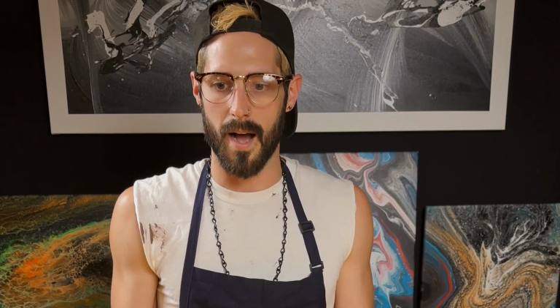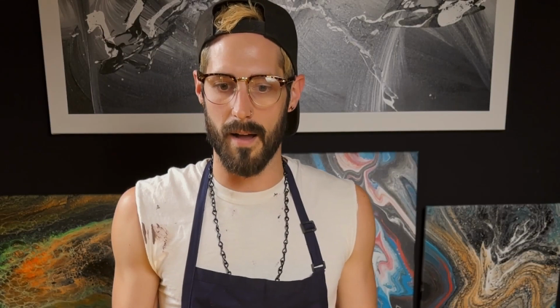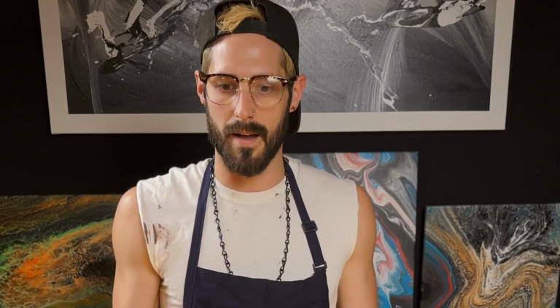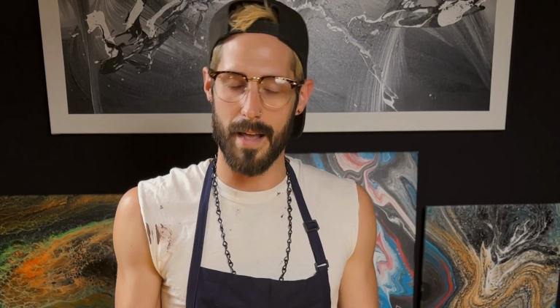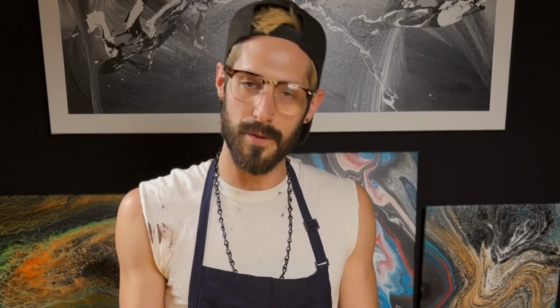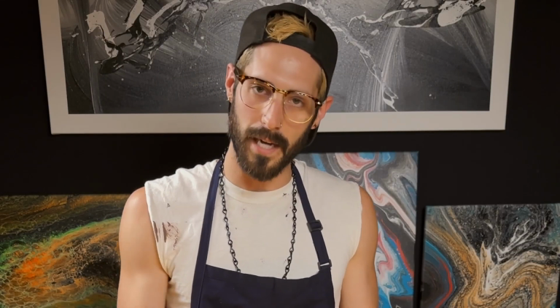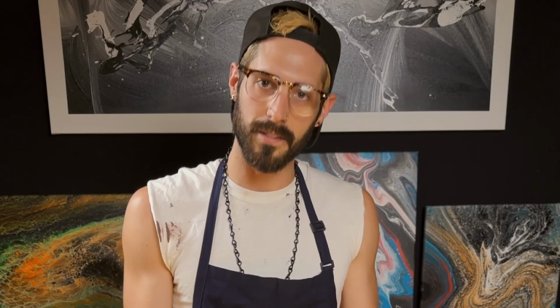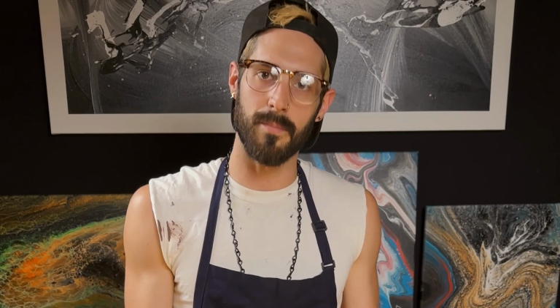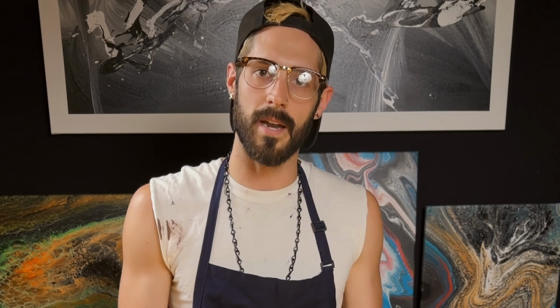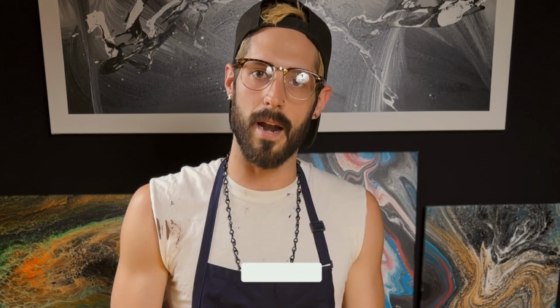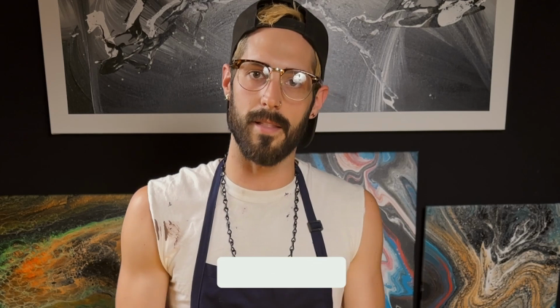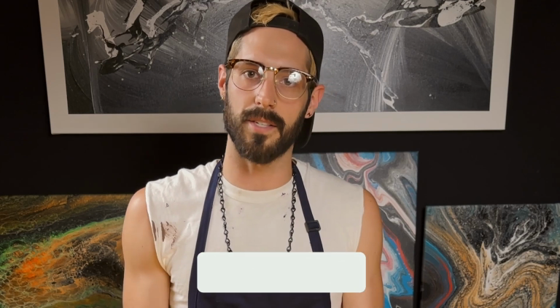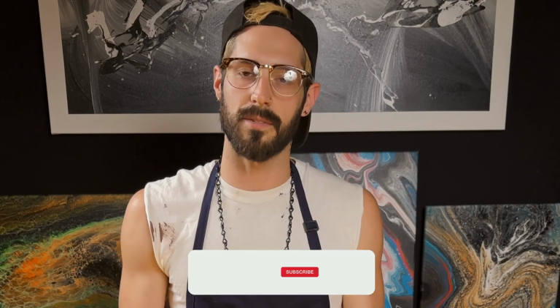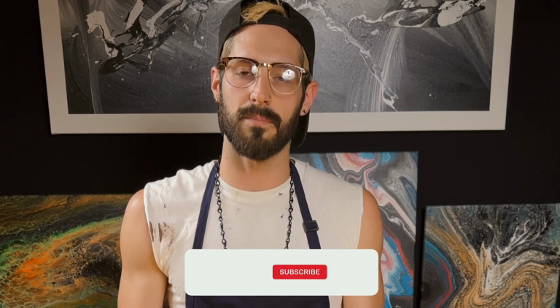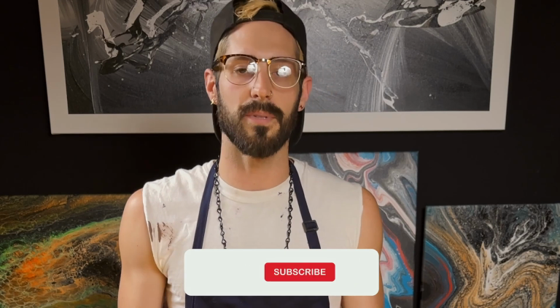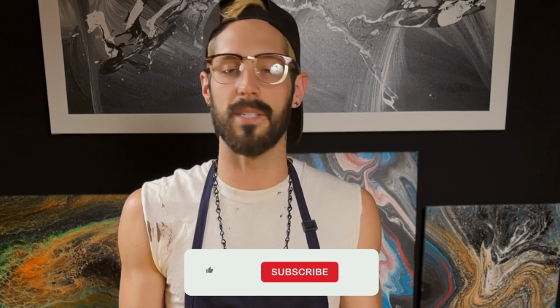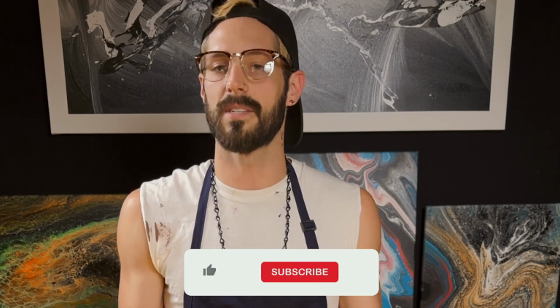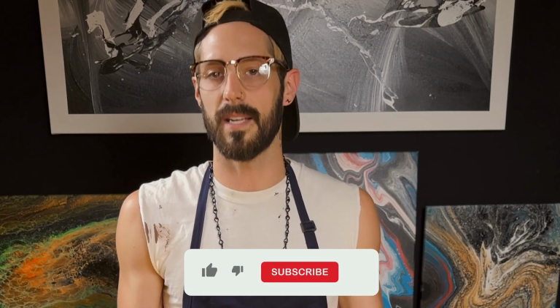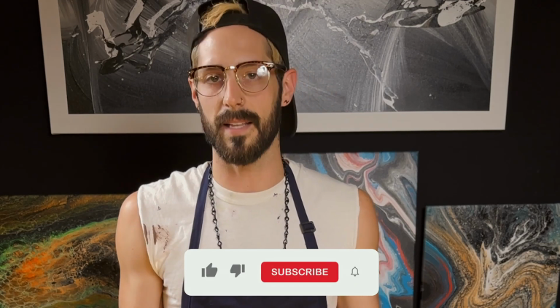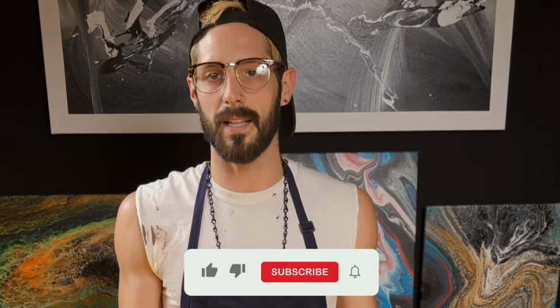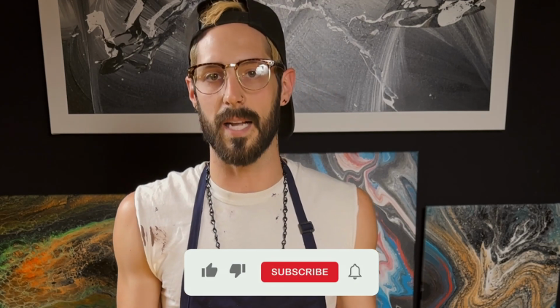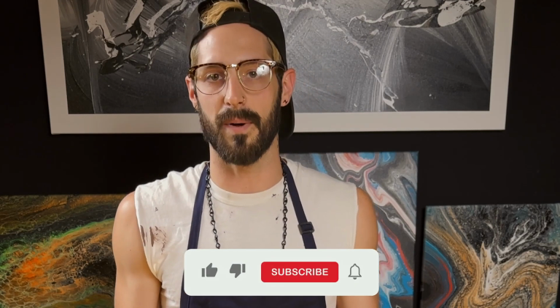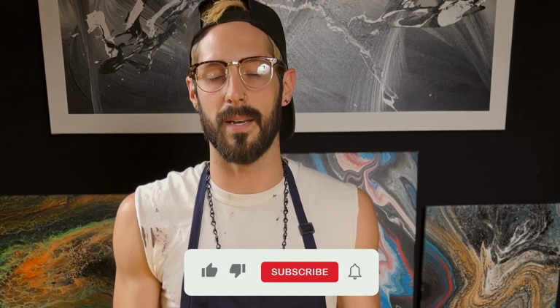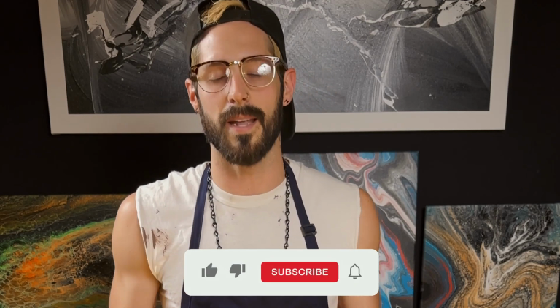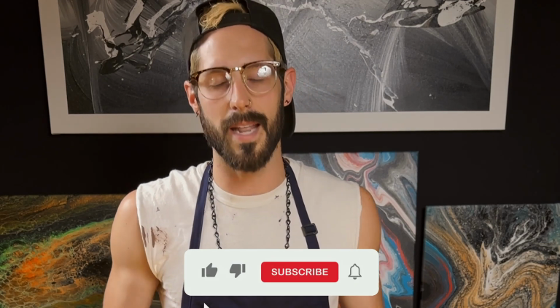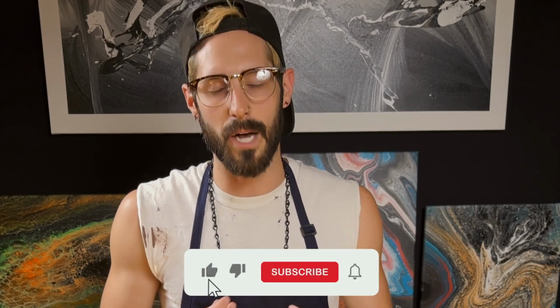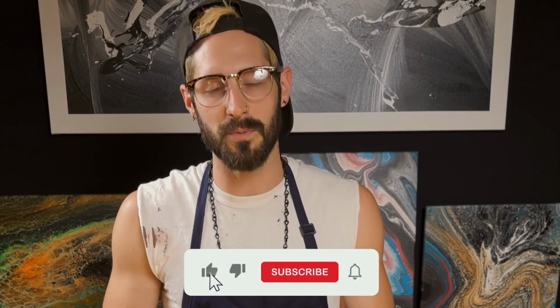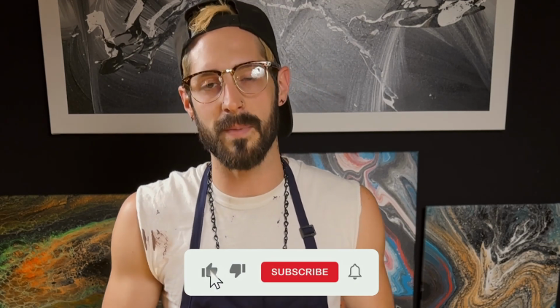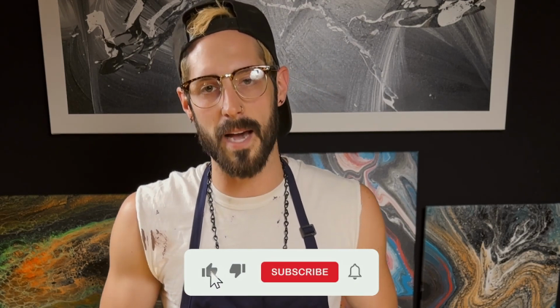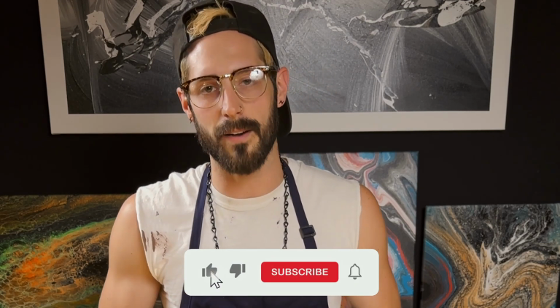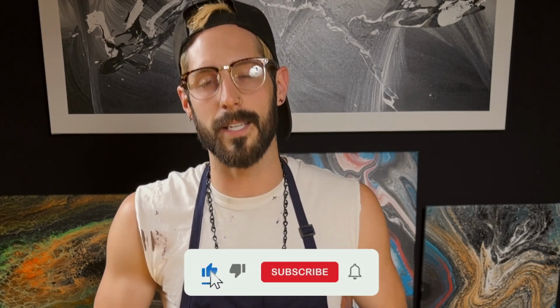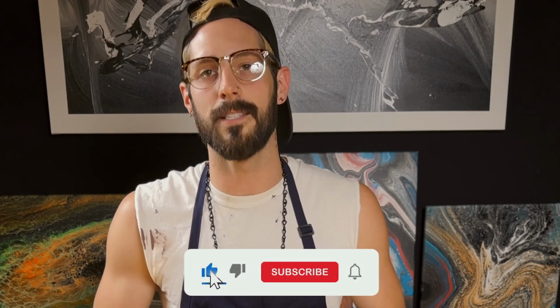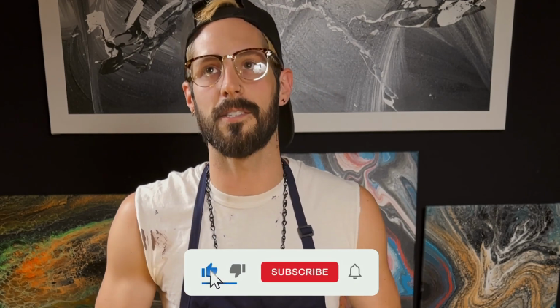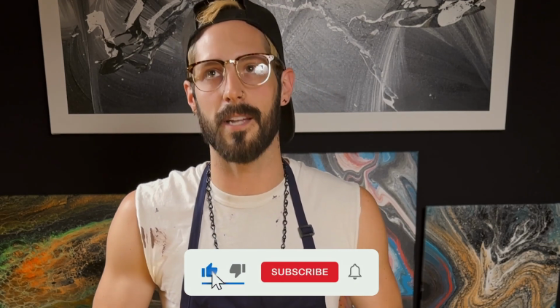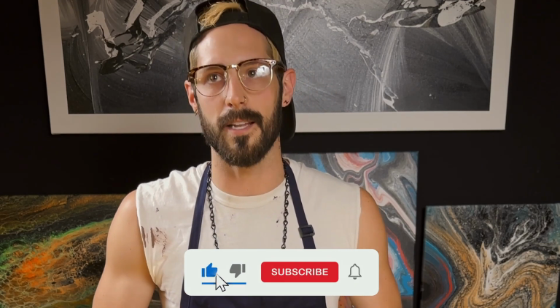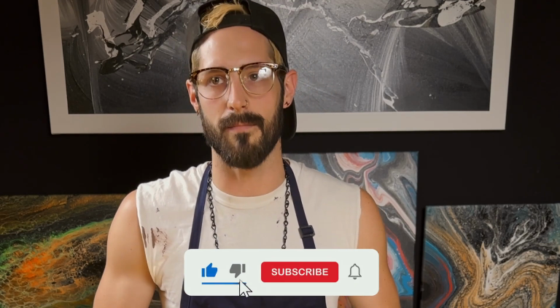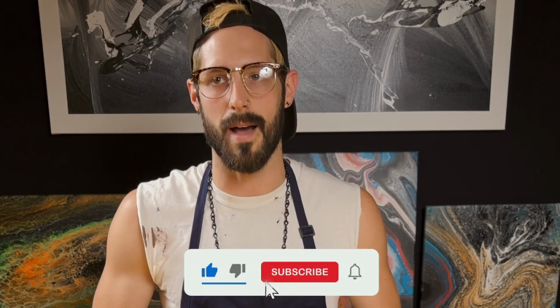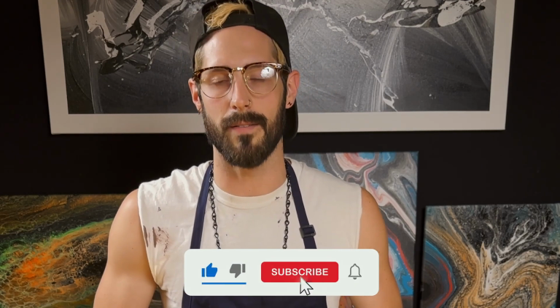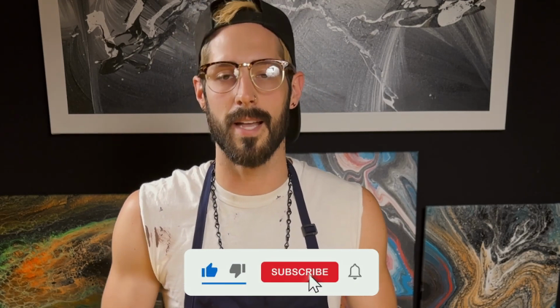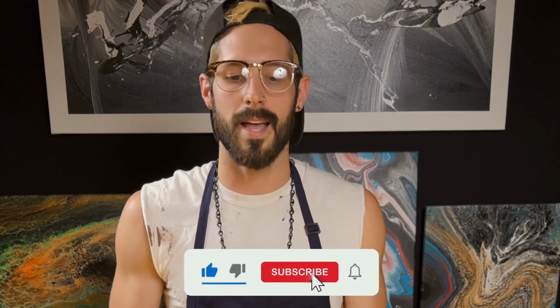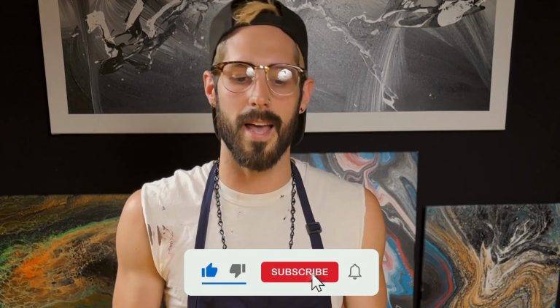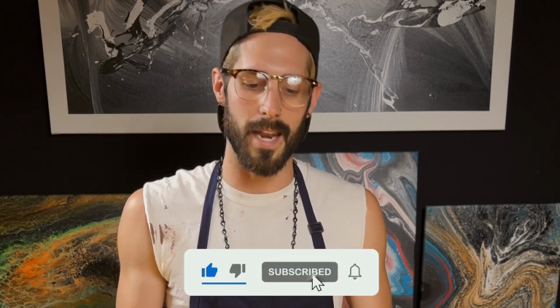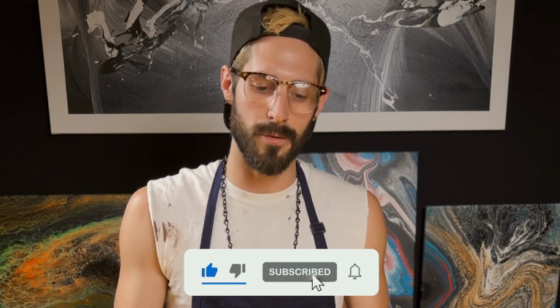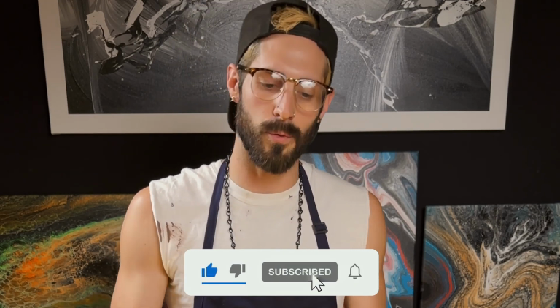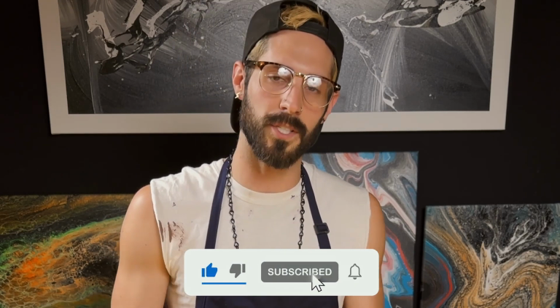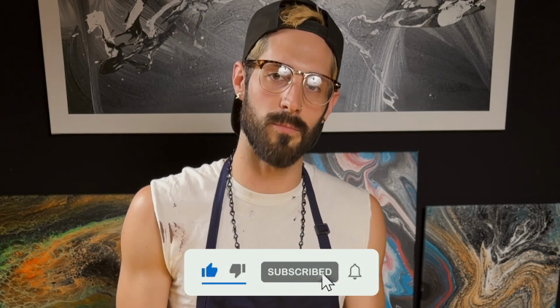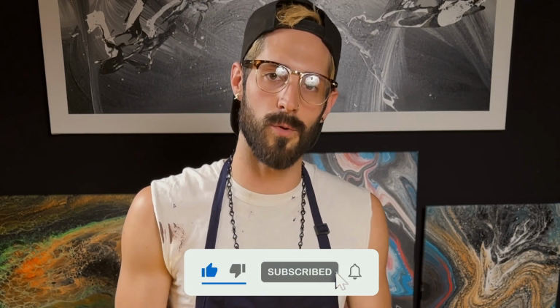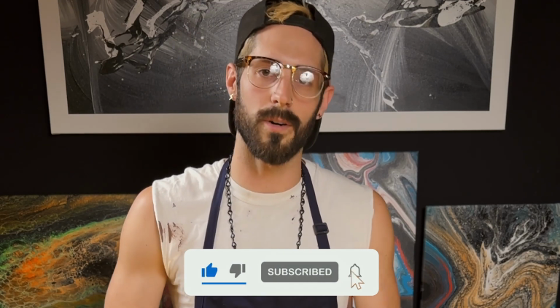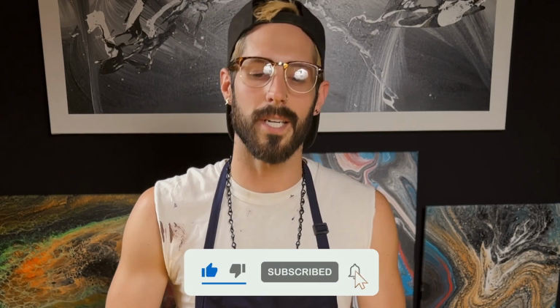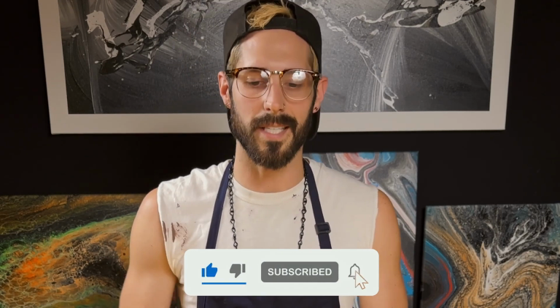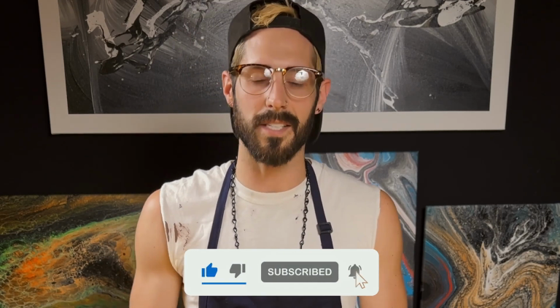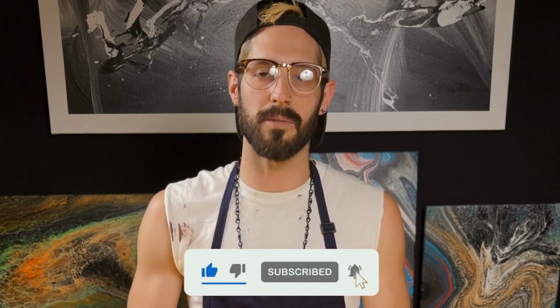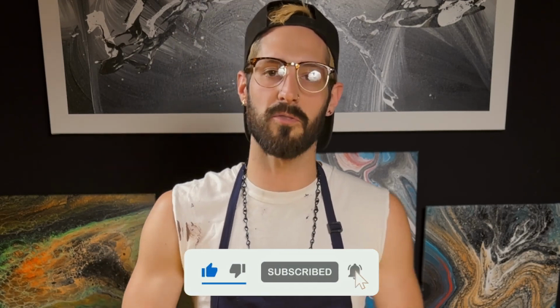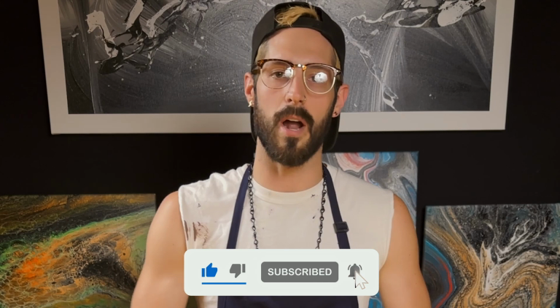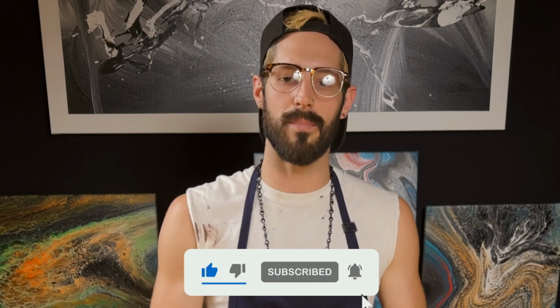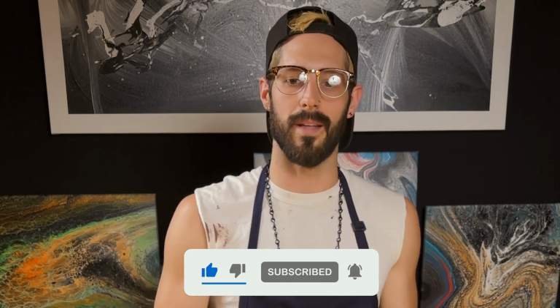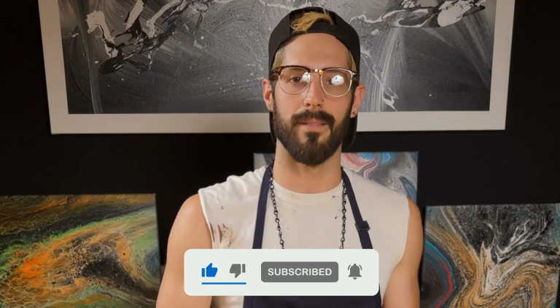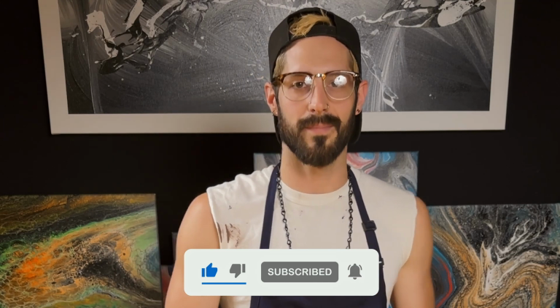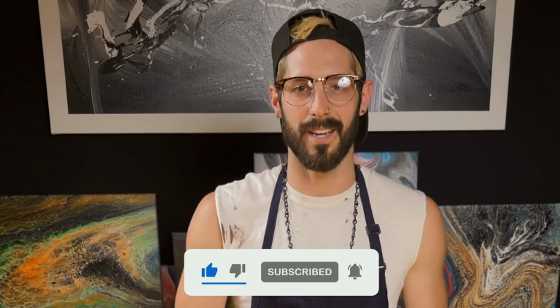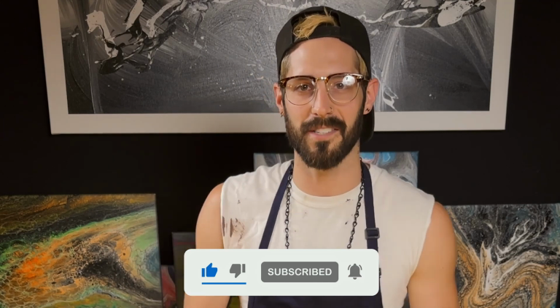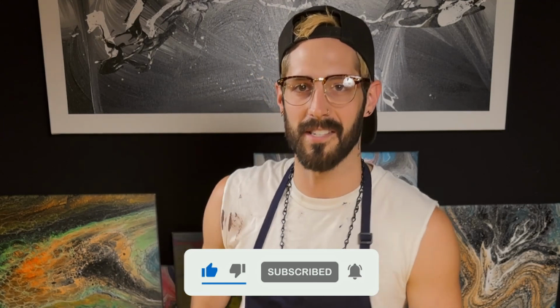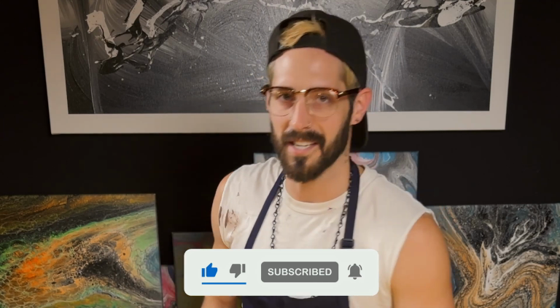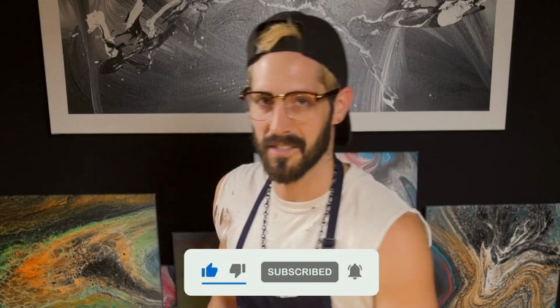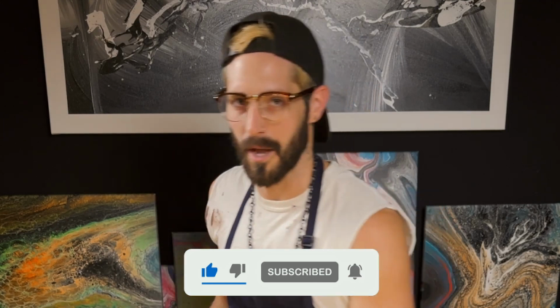If you got something out of this, please hit that like button — it helps me out an insane amount. And if you want more, hit that subscribe button and I'll see you next time.